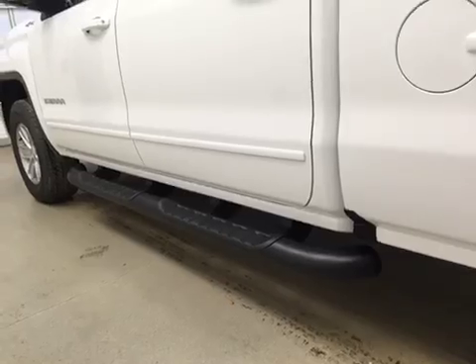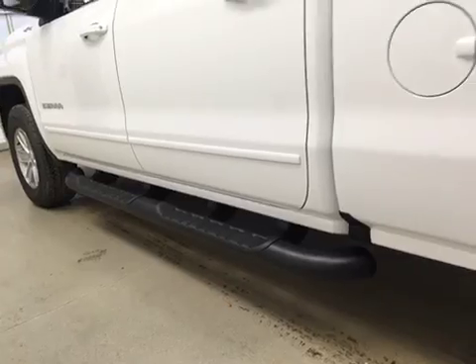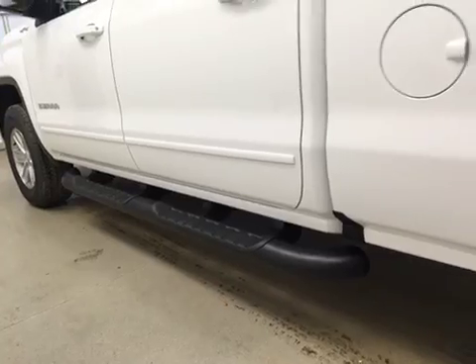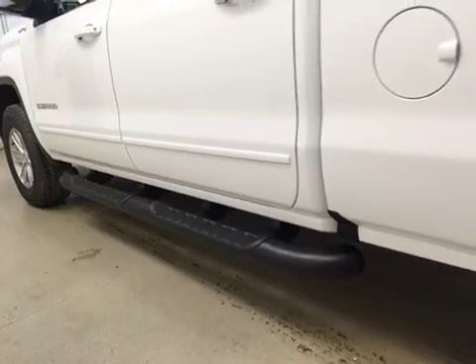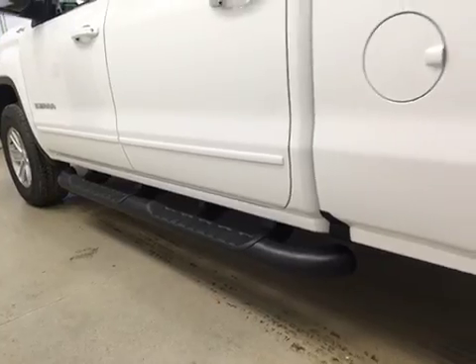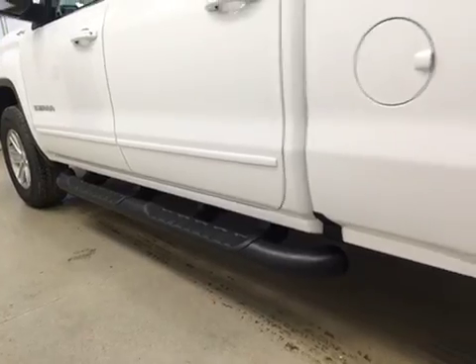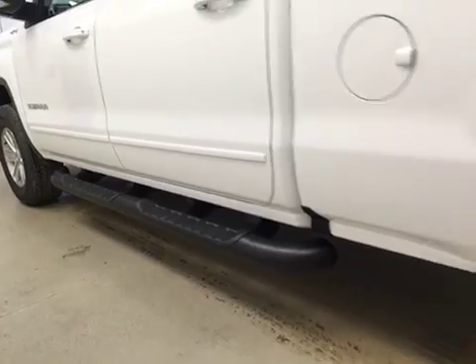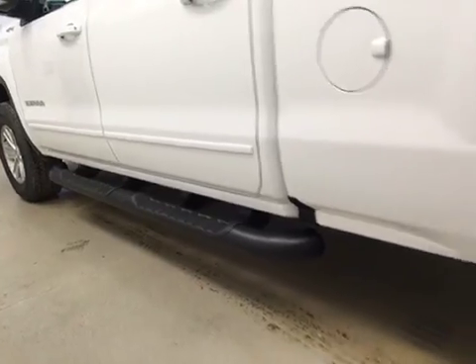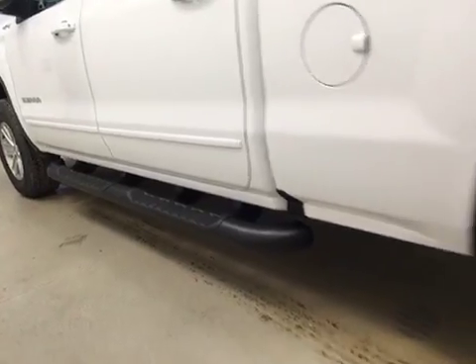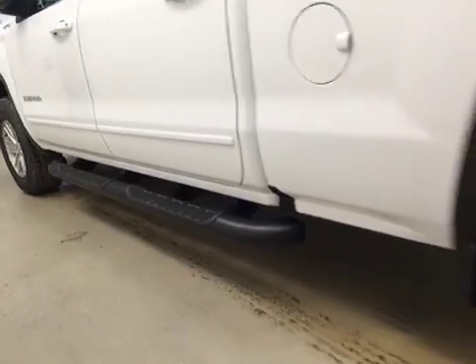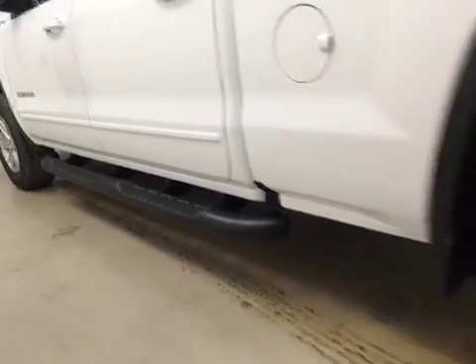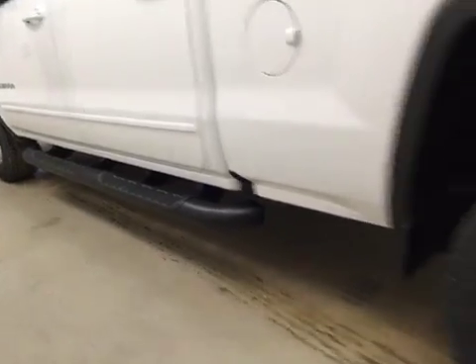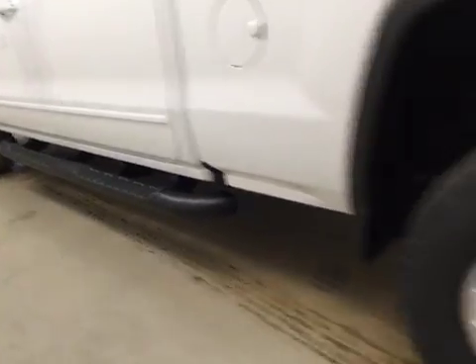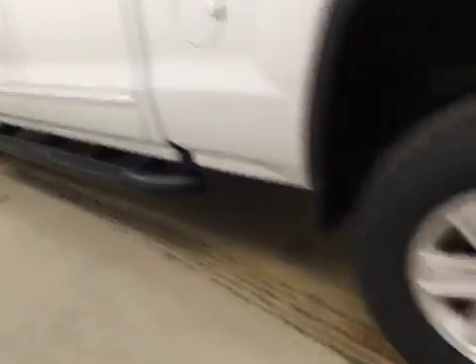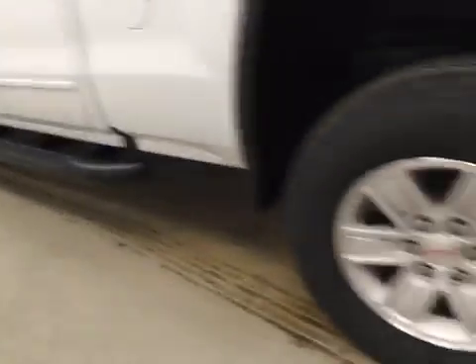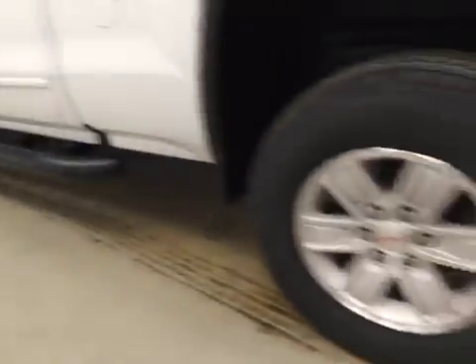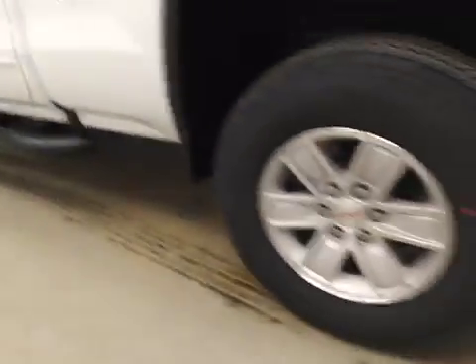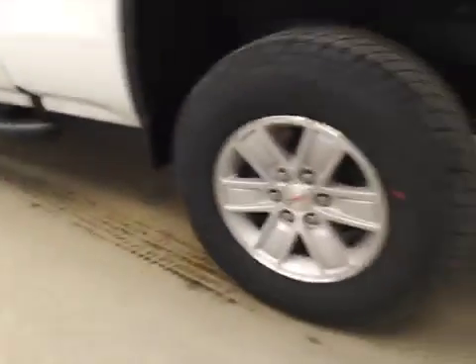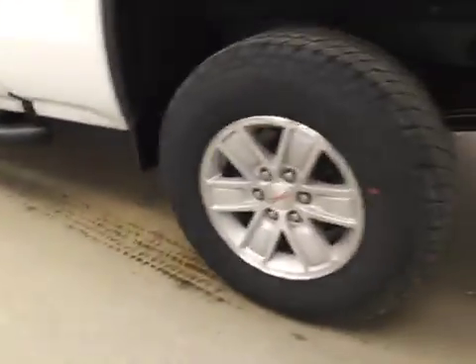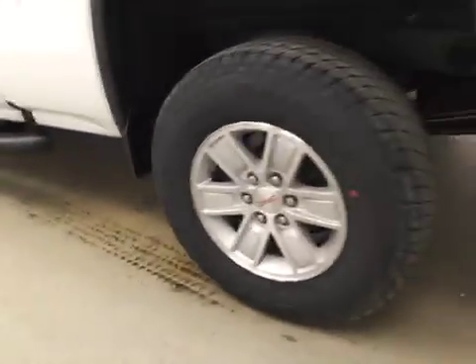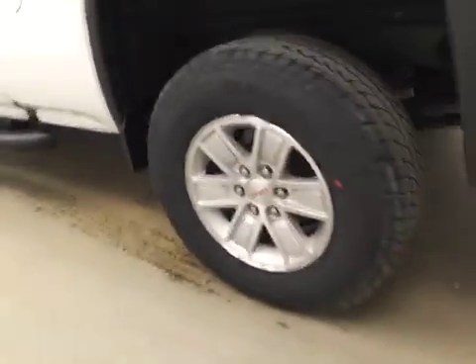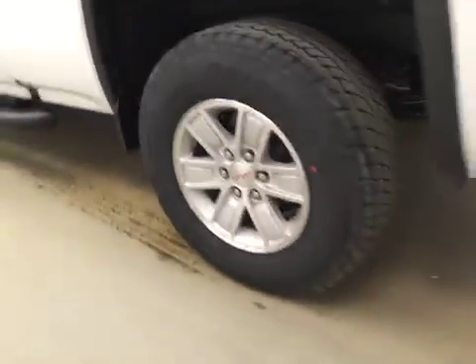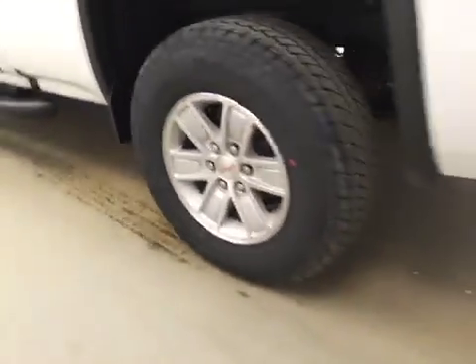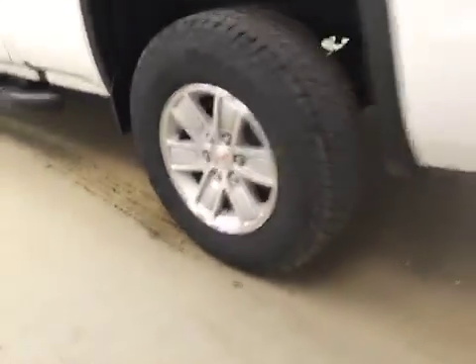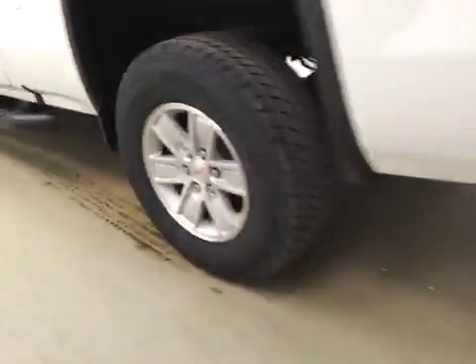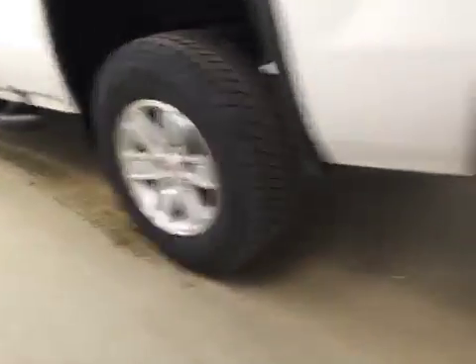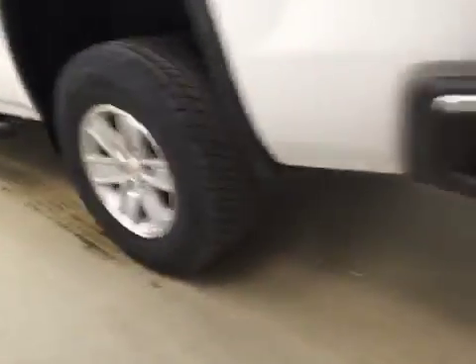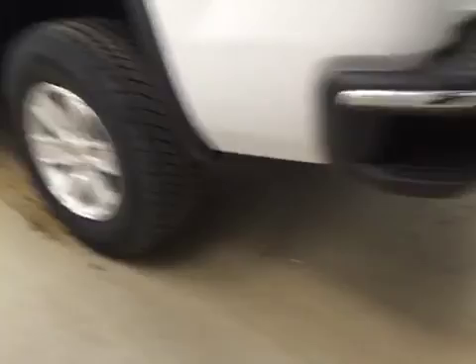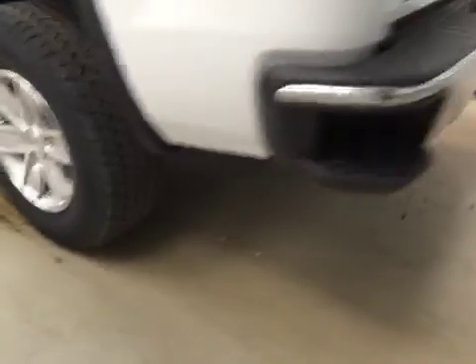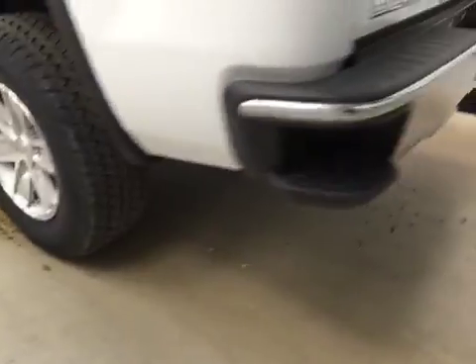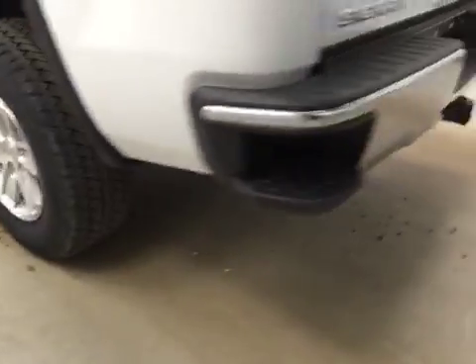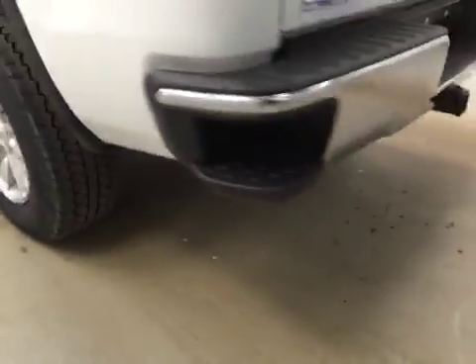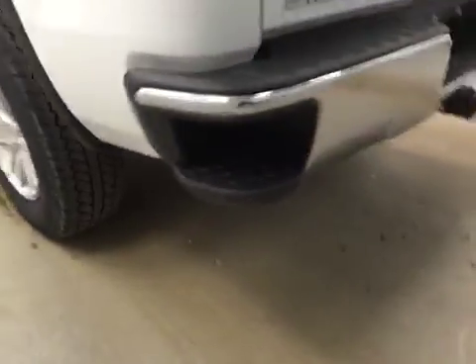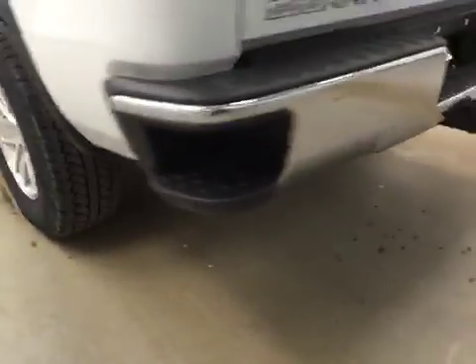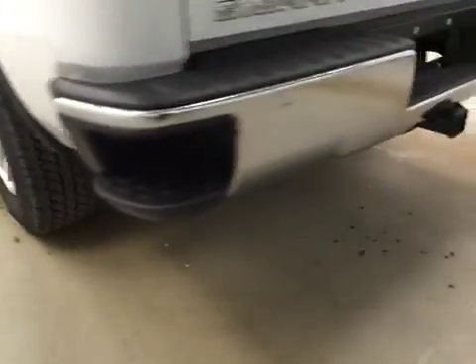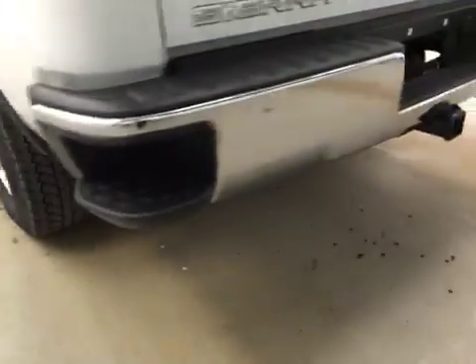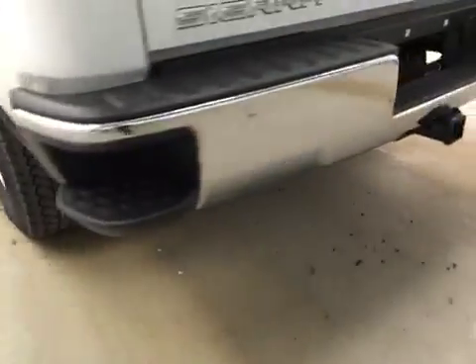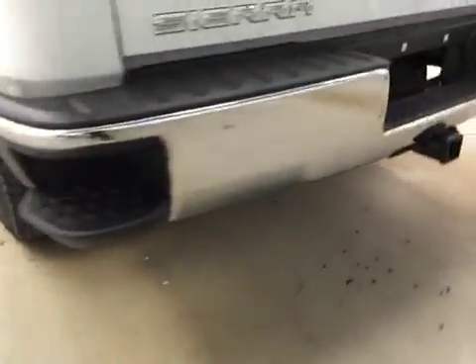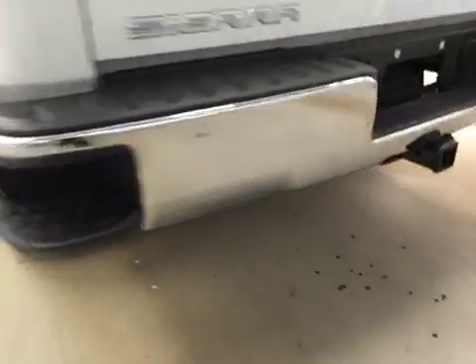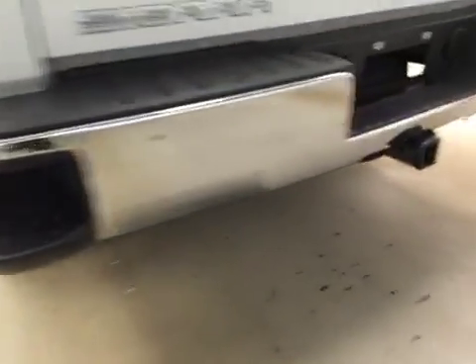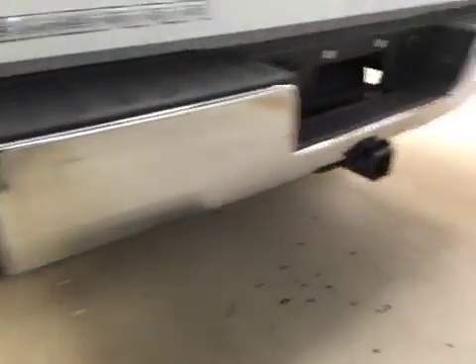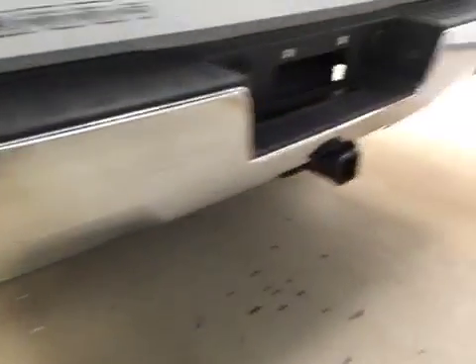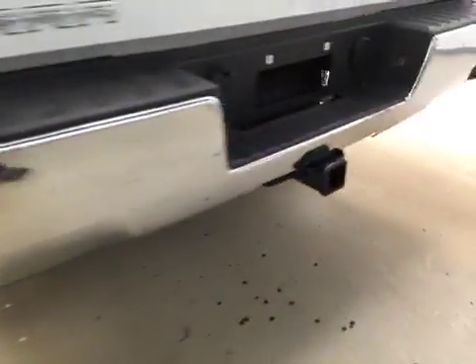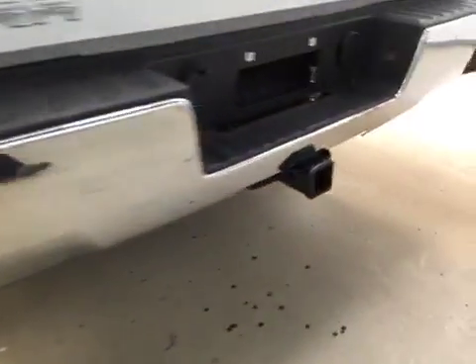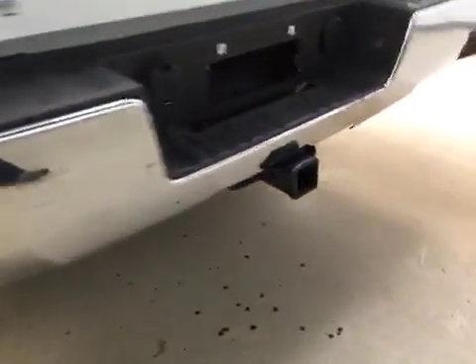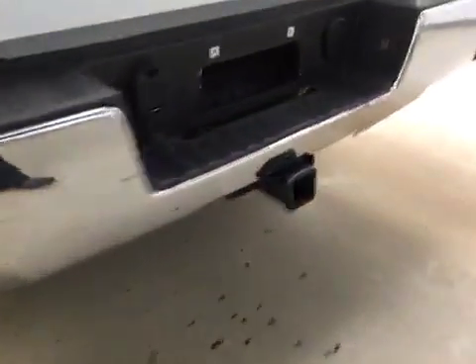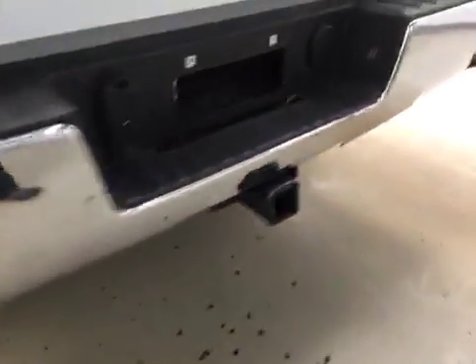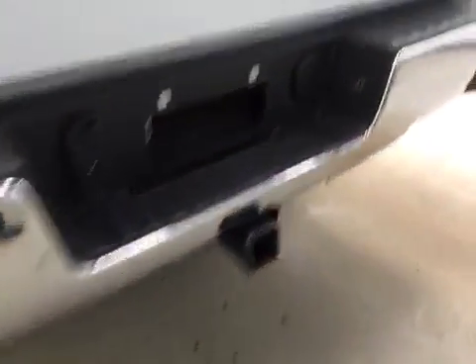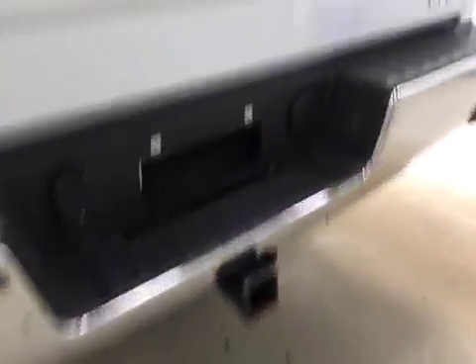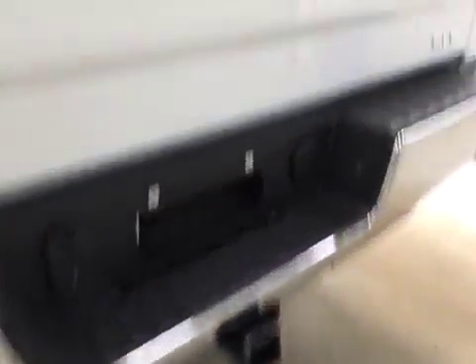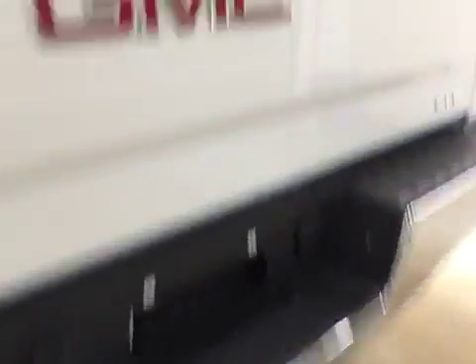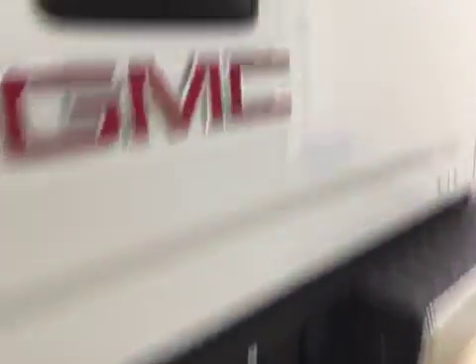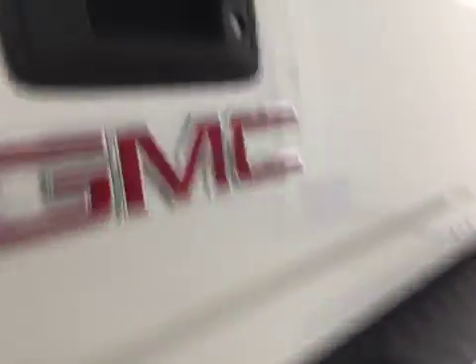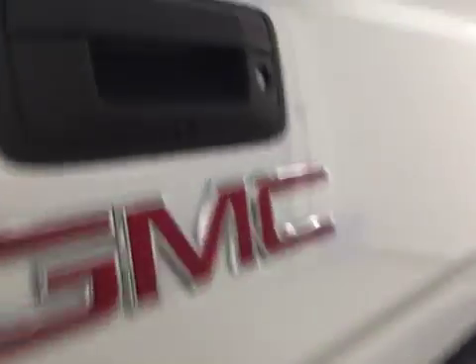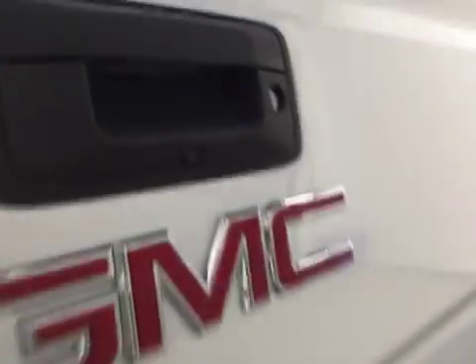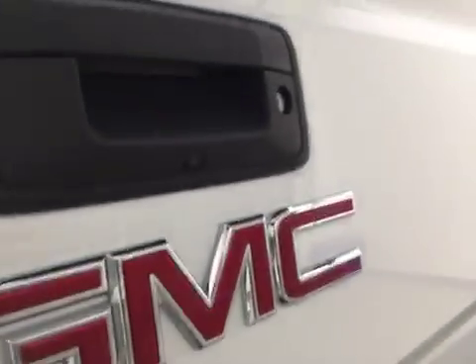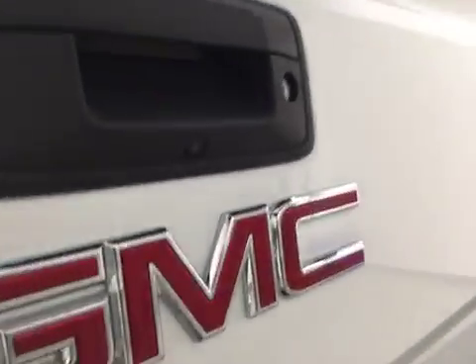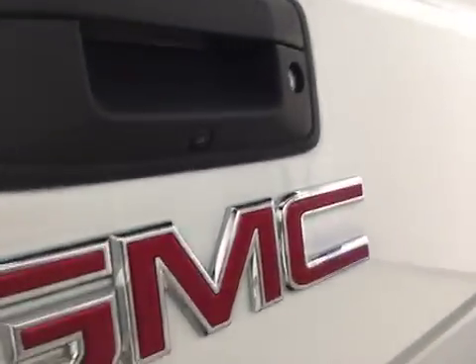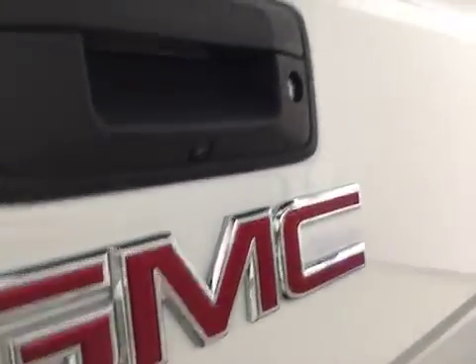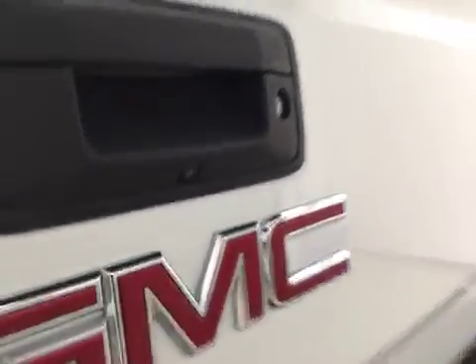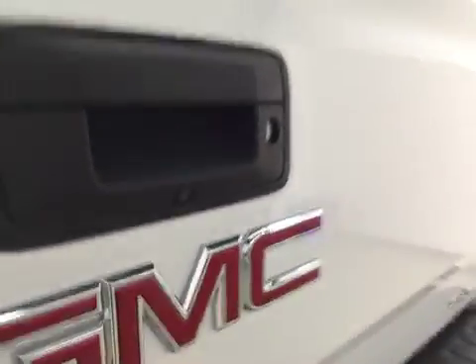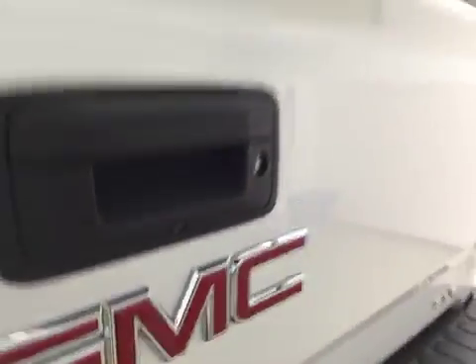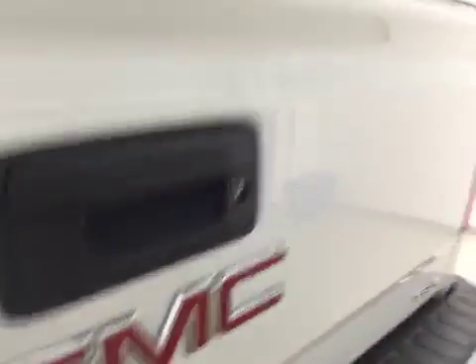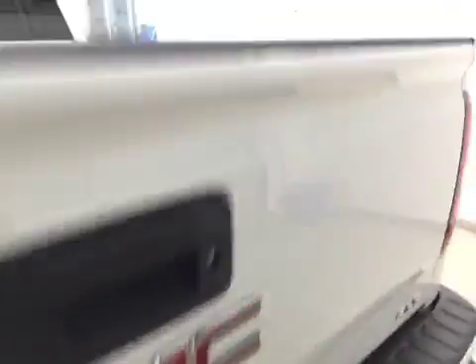Comes equipped with tube running boards, 17-inch rims, step bumpers, trailer tow package, and backup camera.